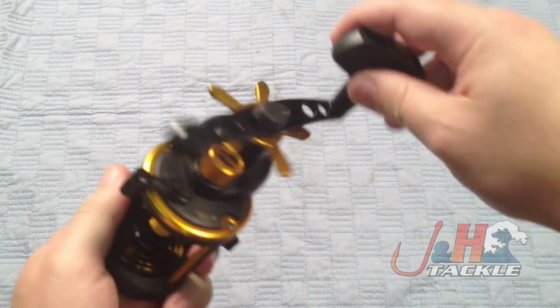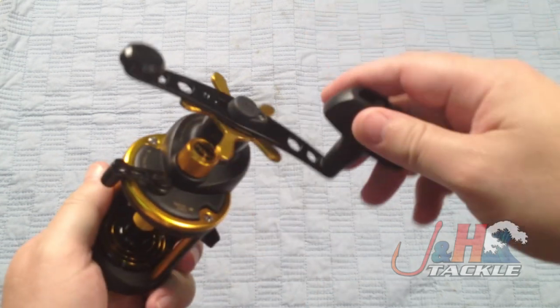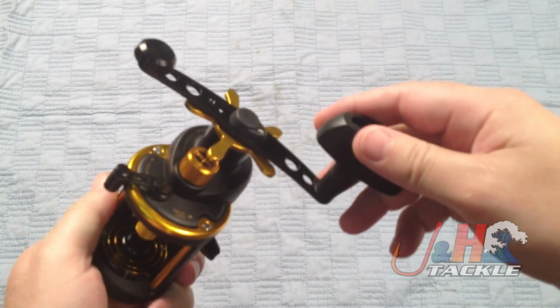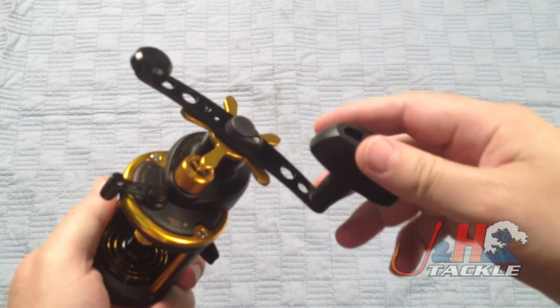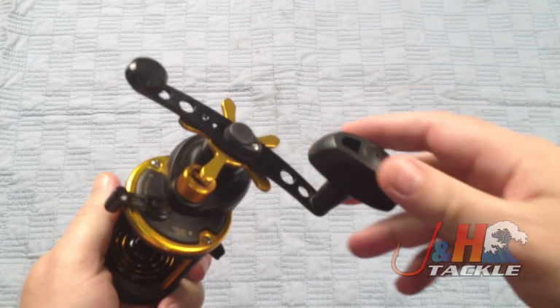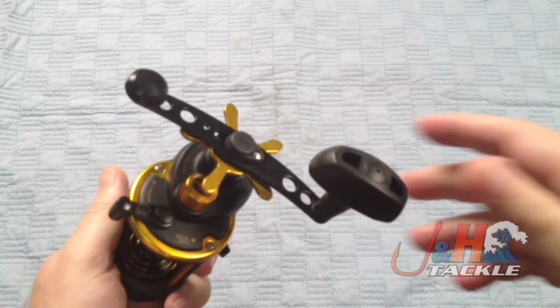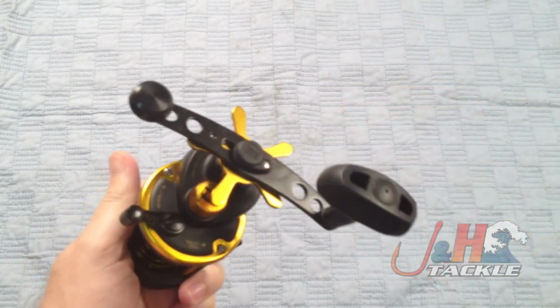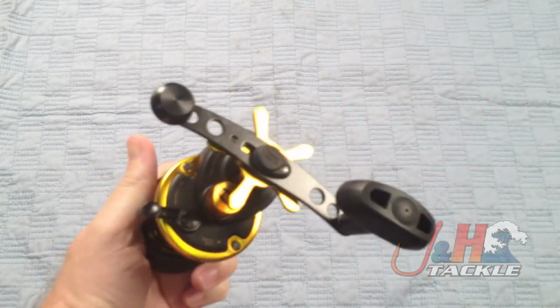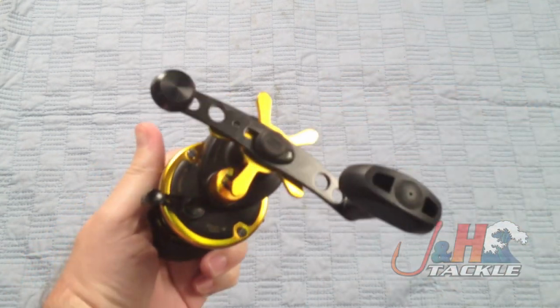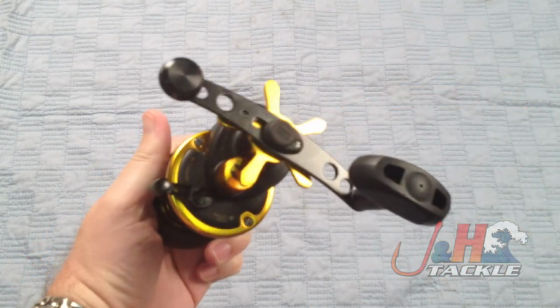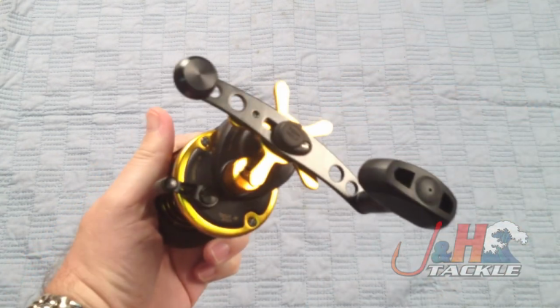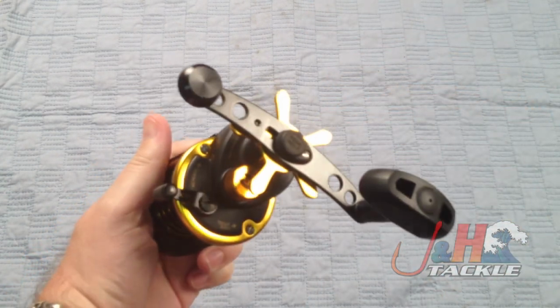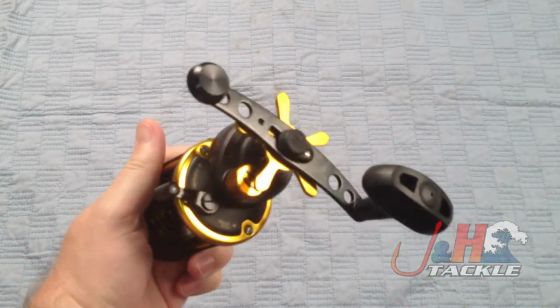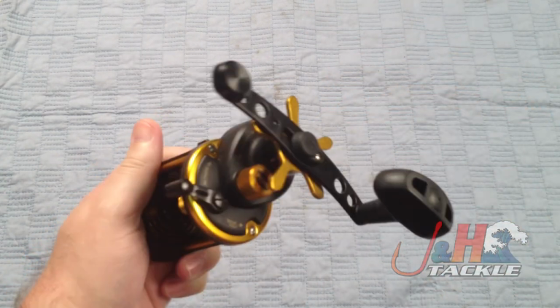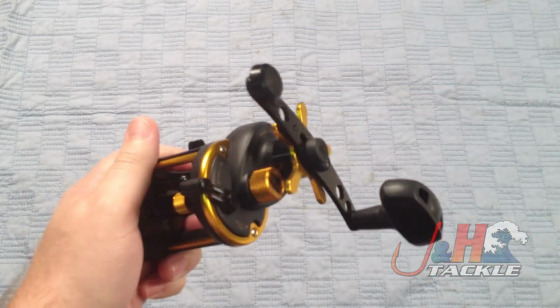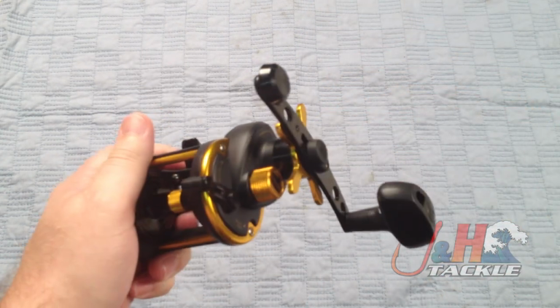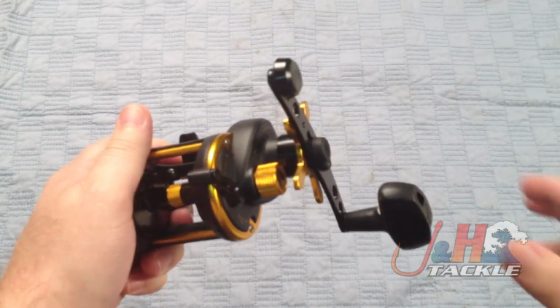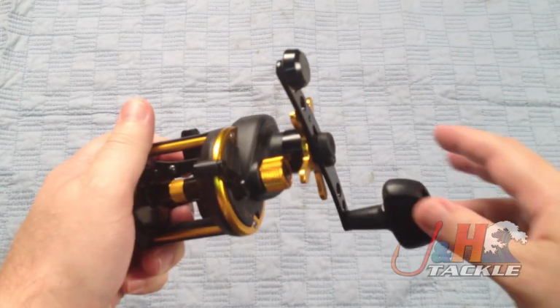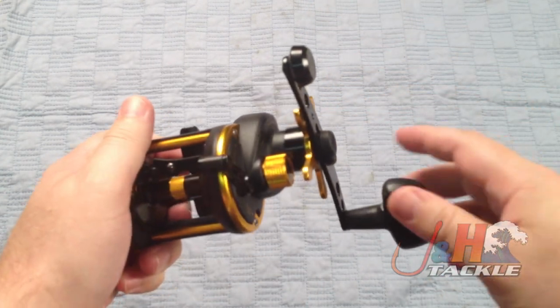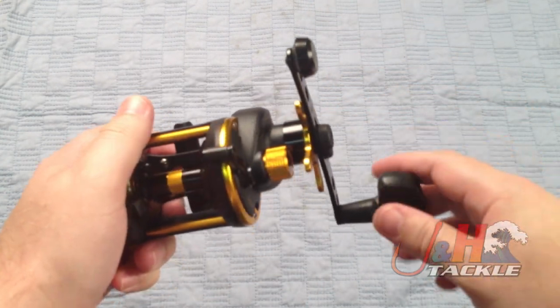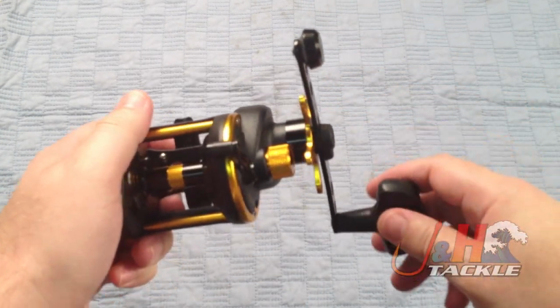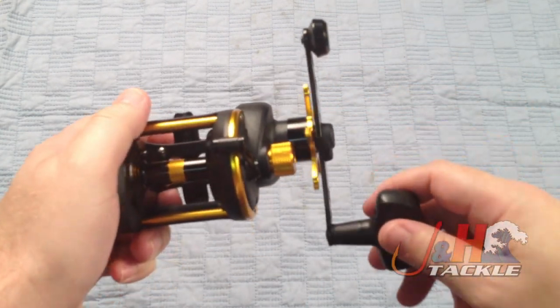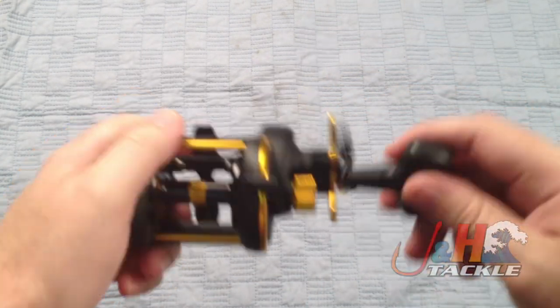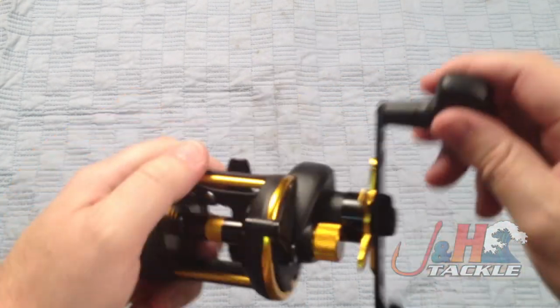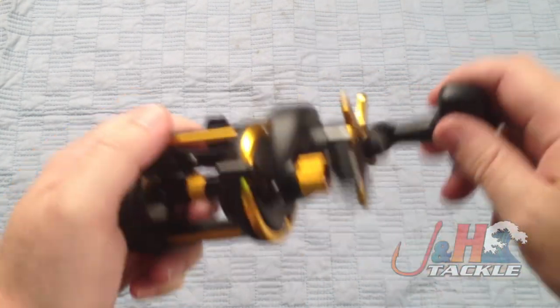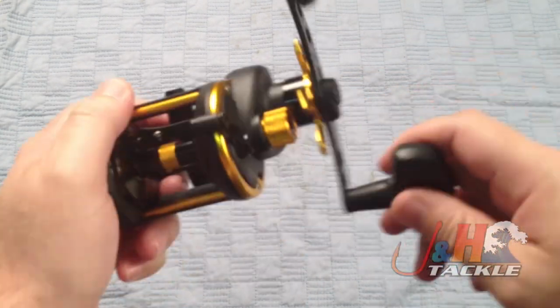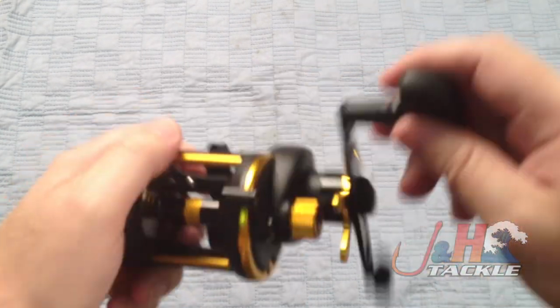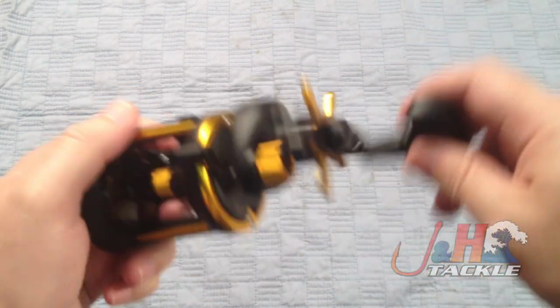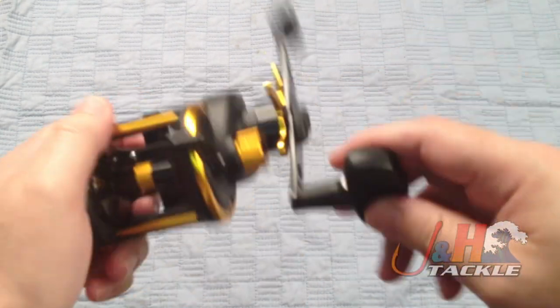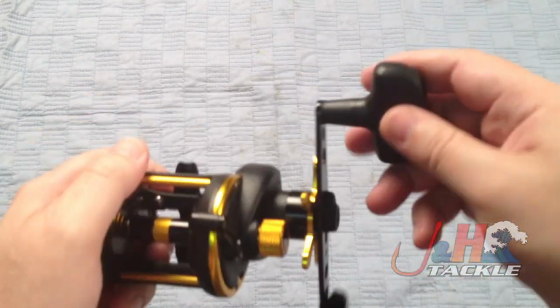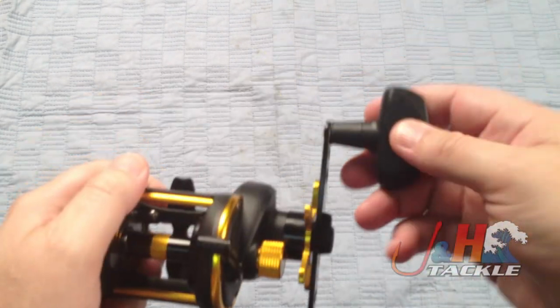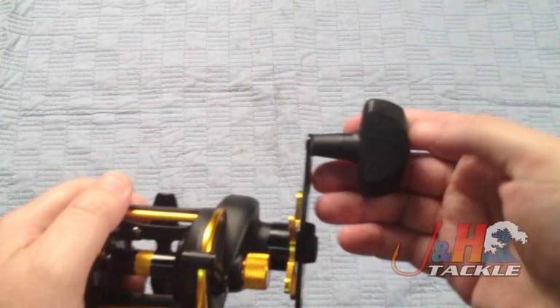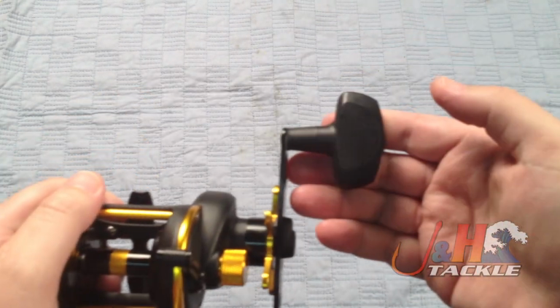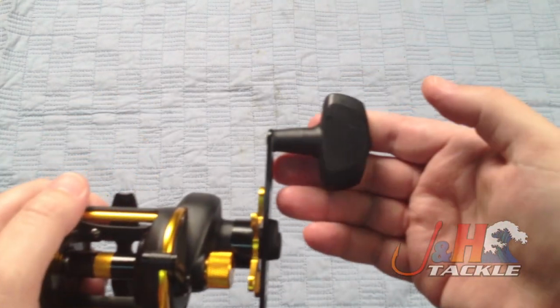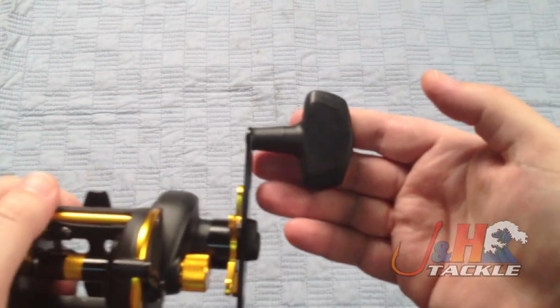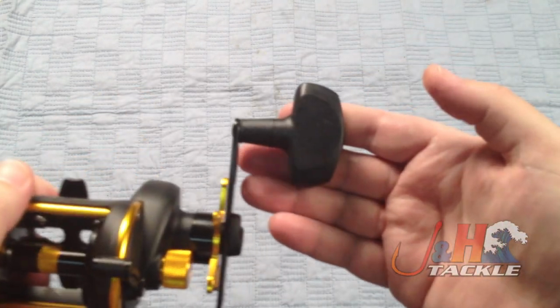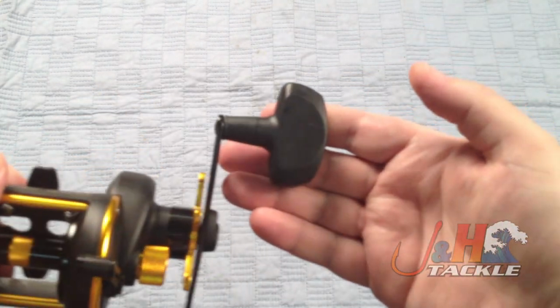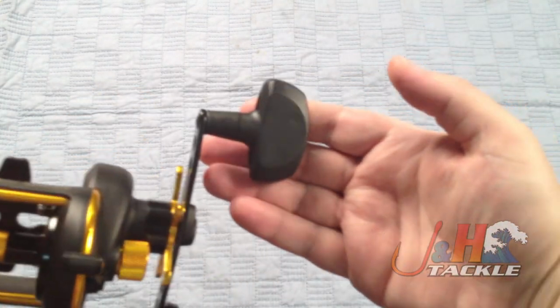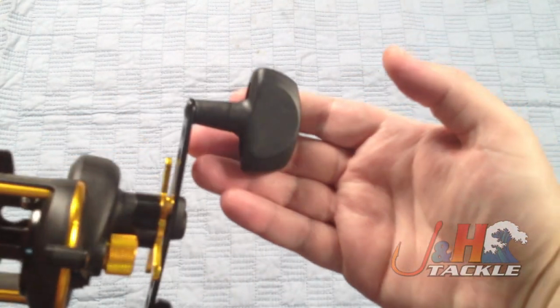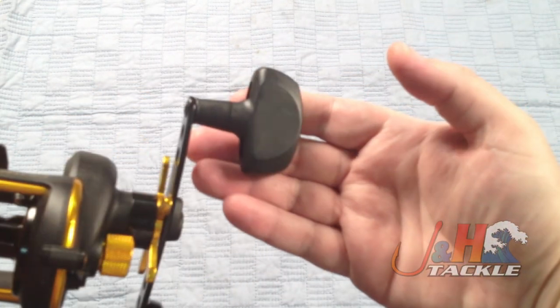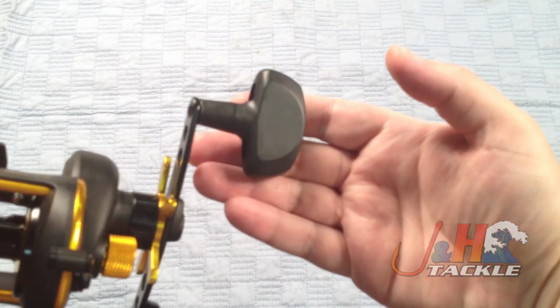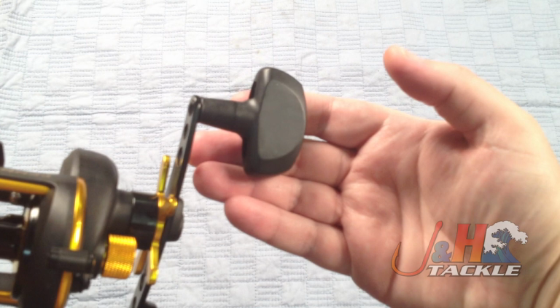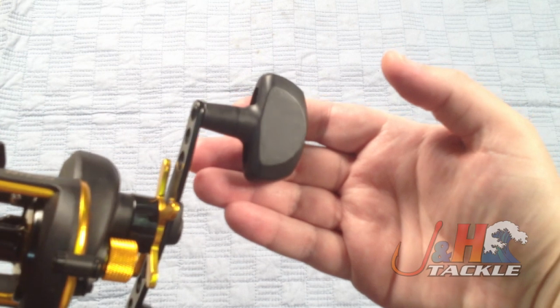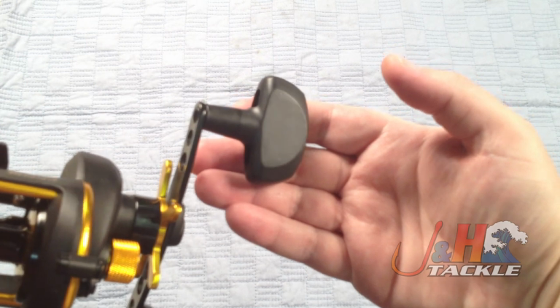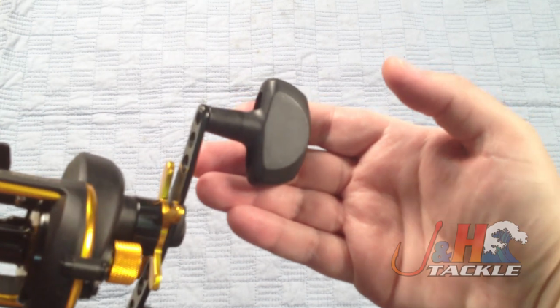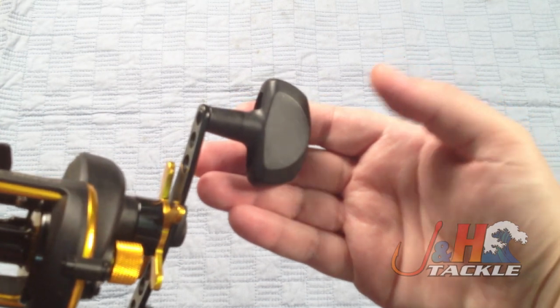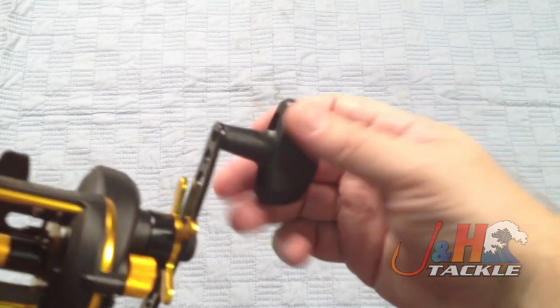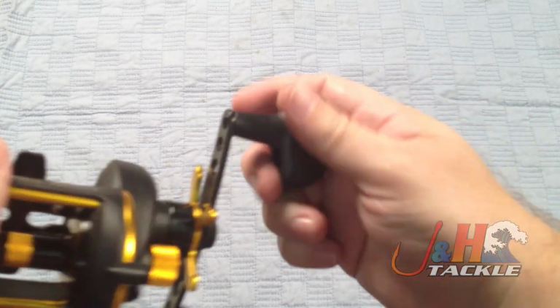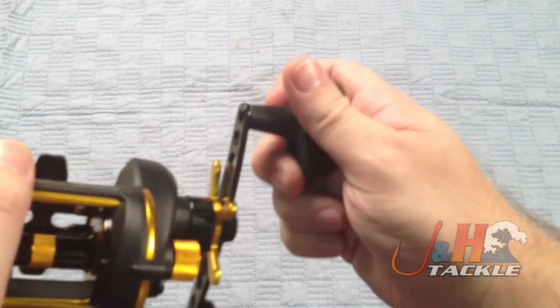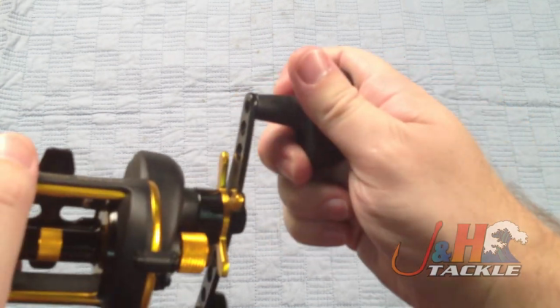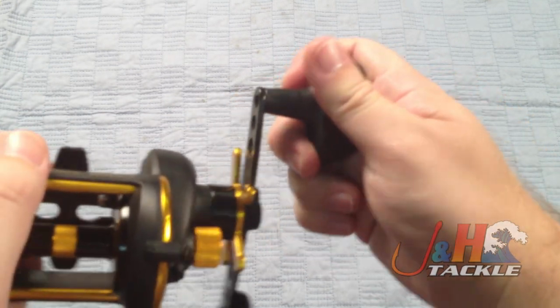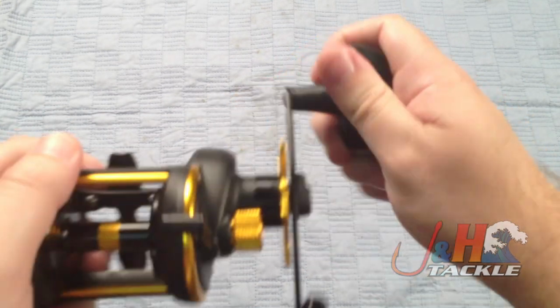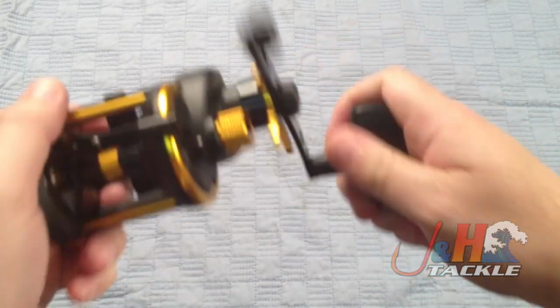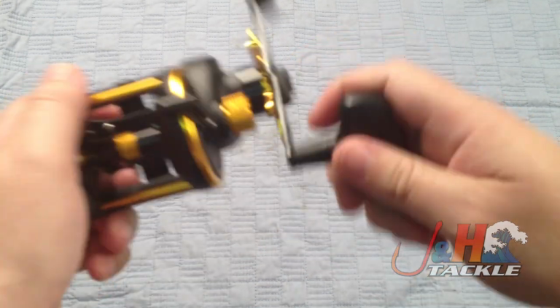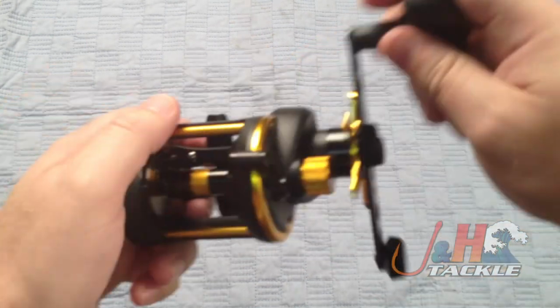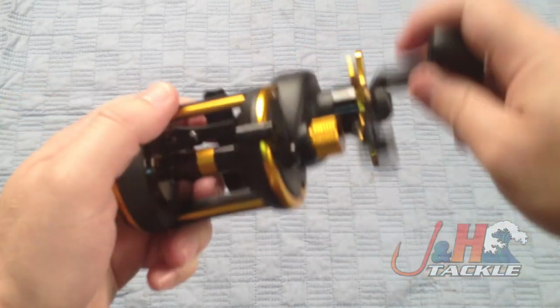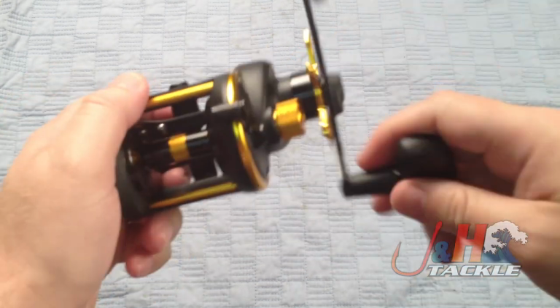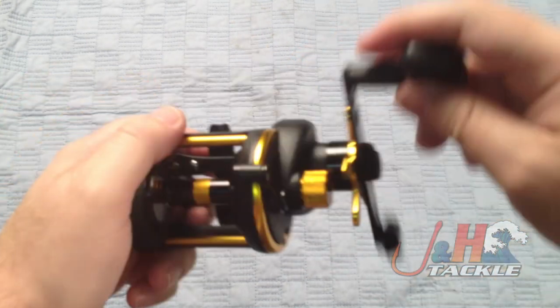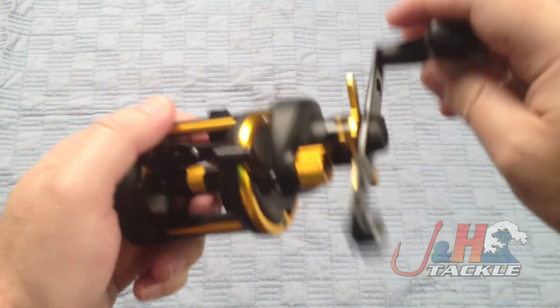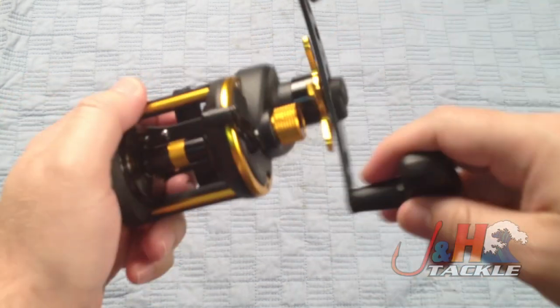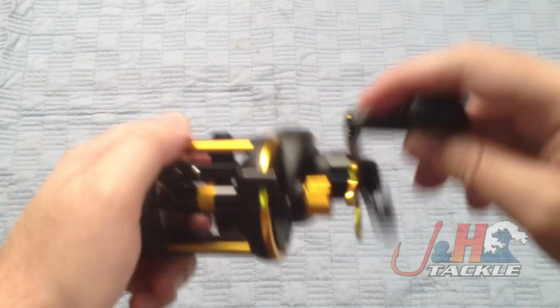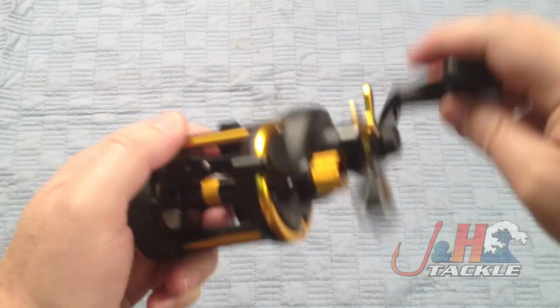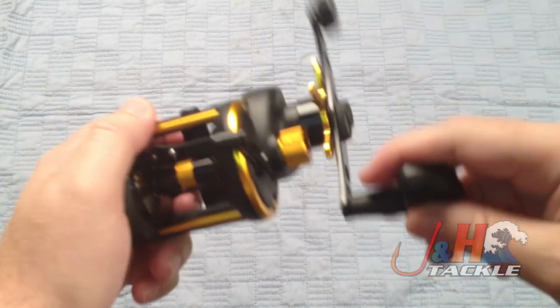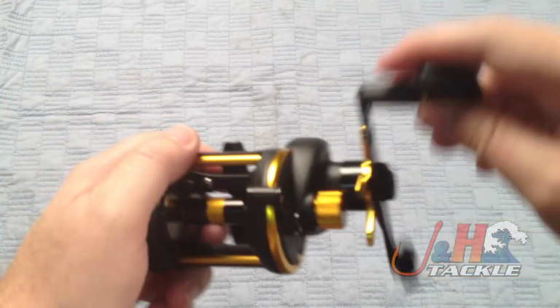Nice oversized counterbalance handle. It's really comfortable in your hand. You can see the rubberized knob — it feels really nice in your hand, it fits really well.